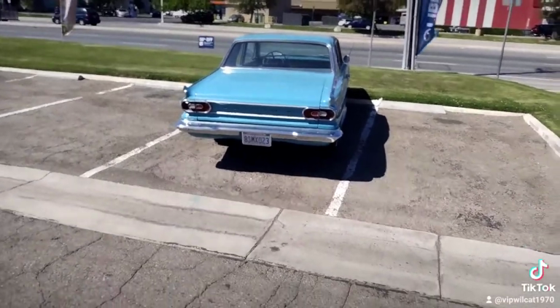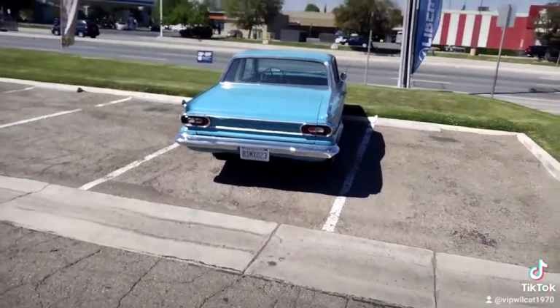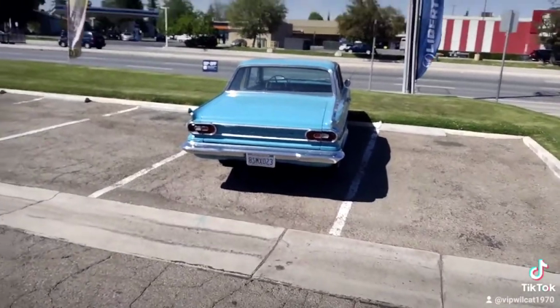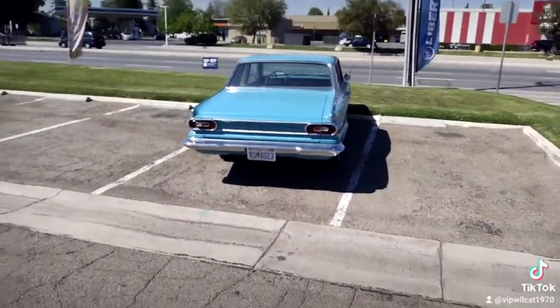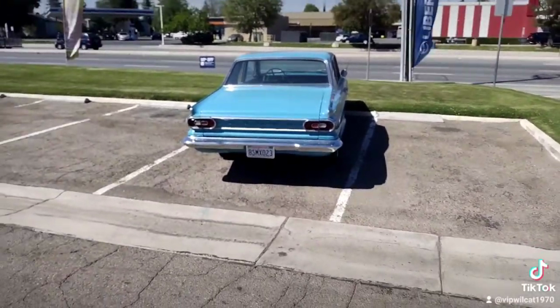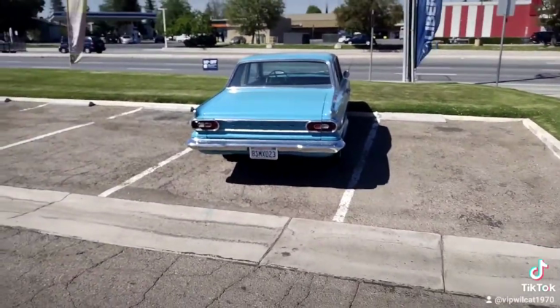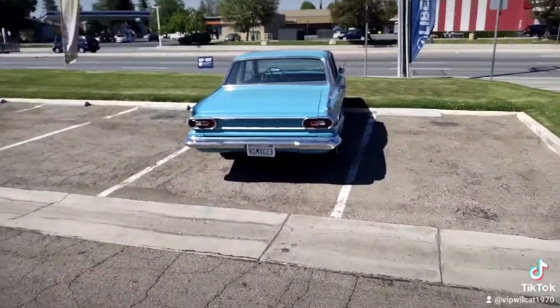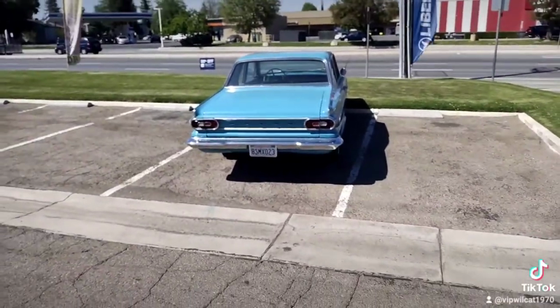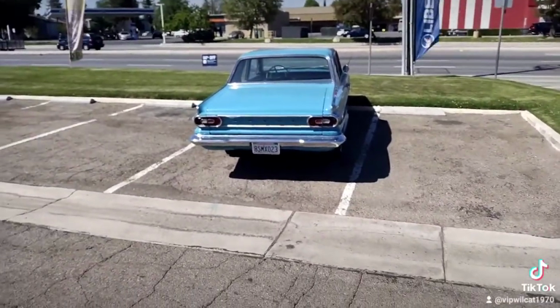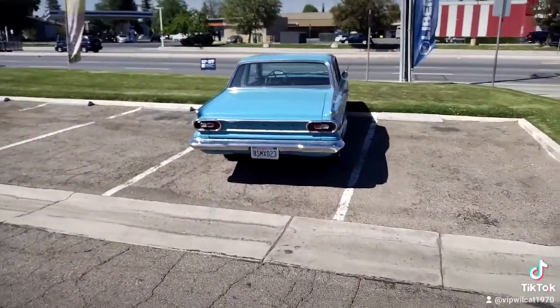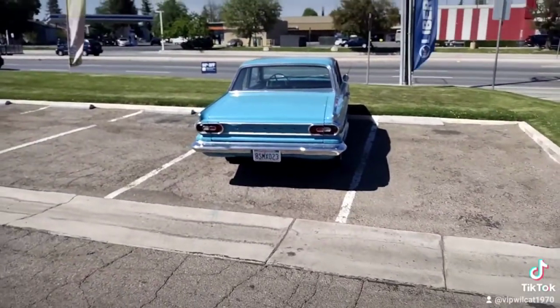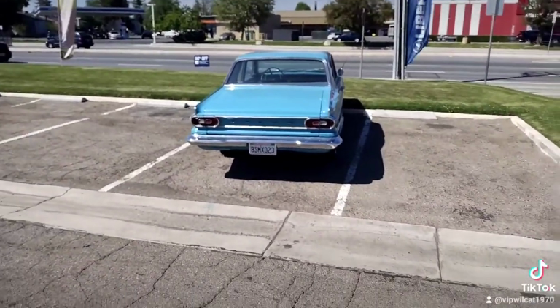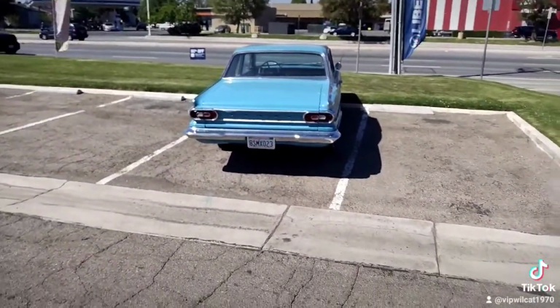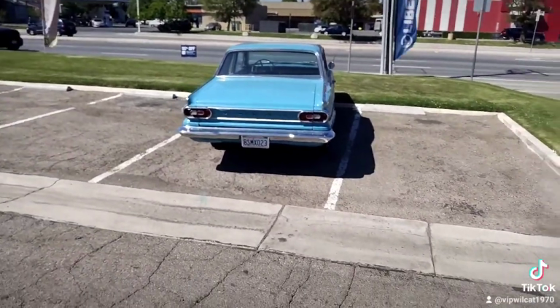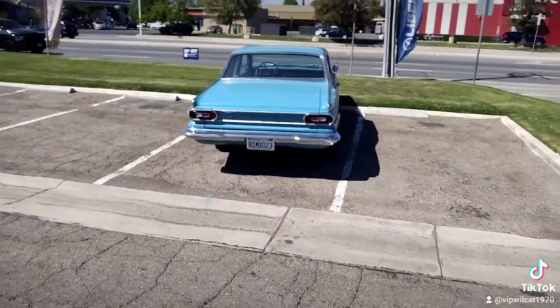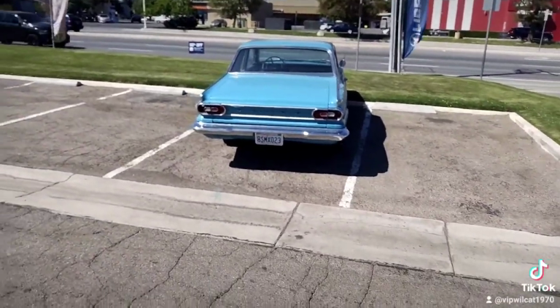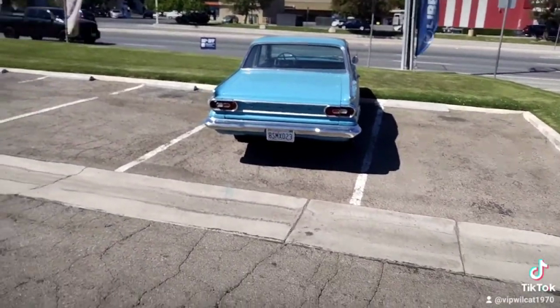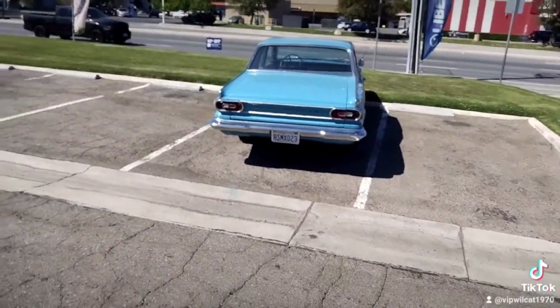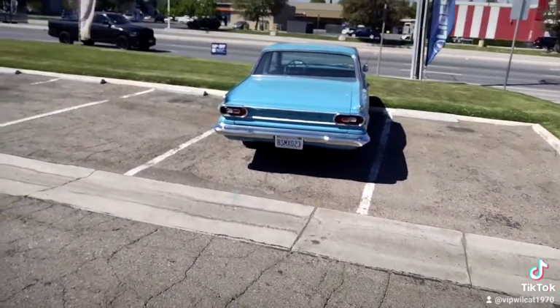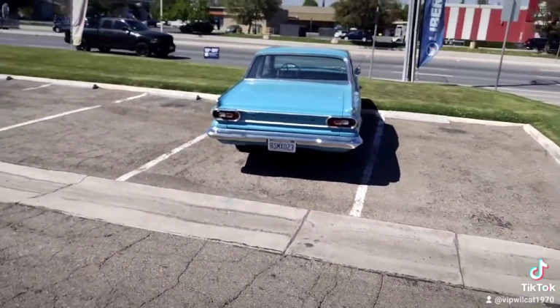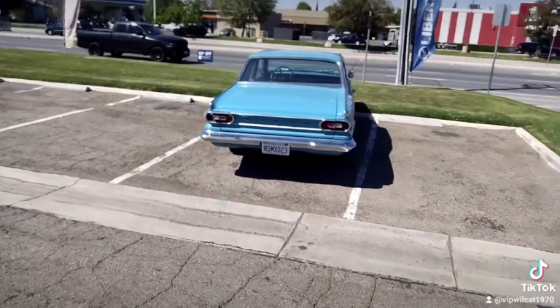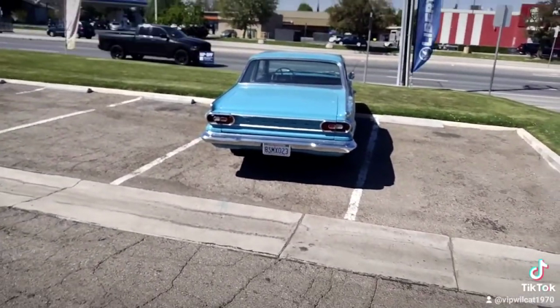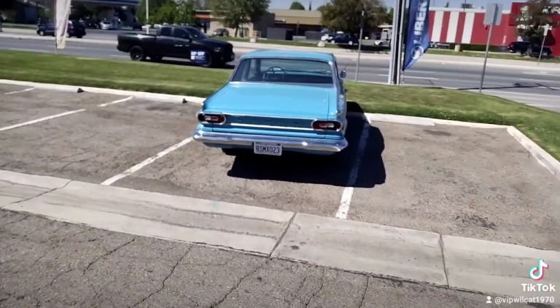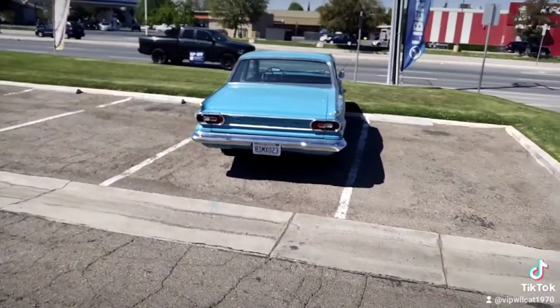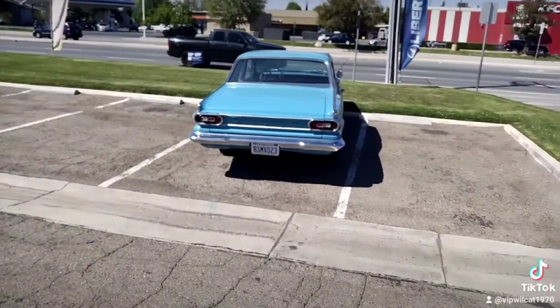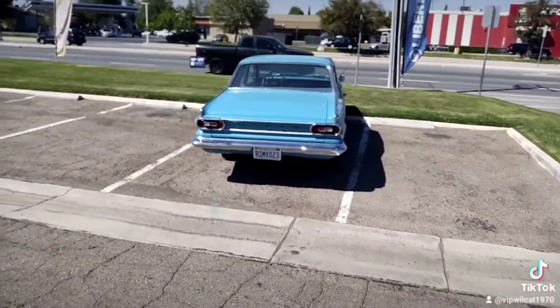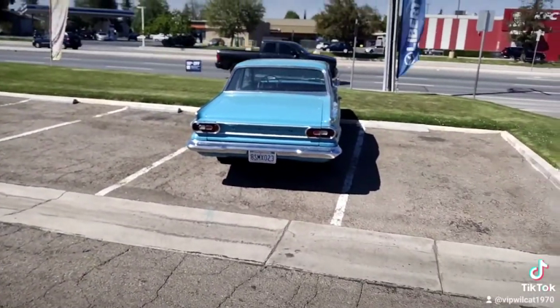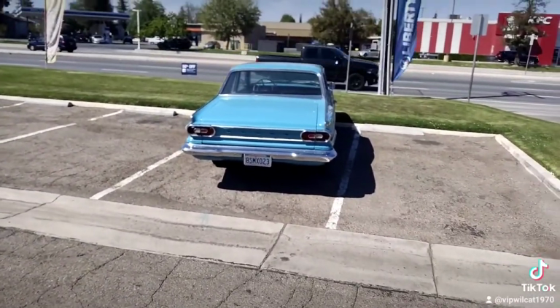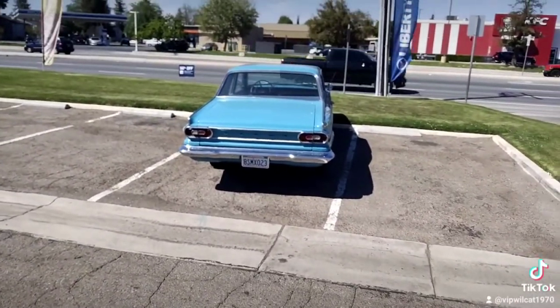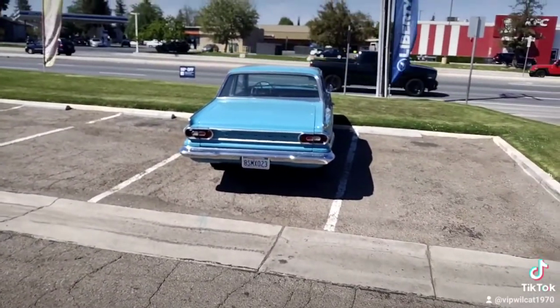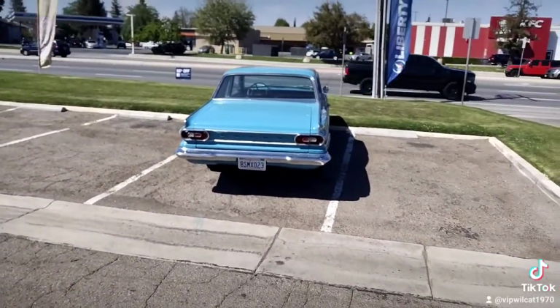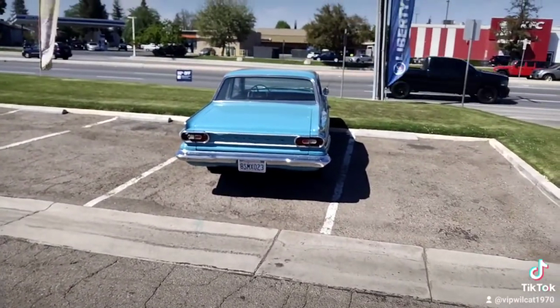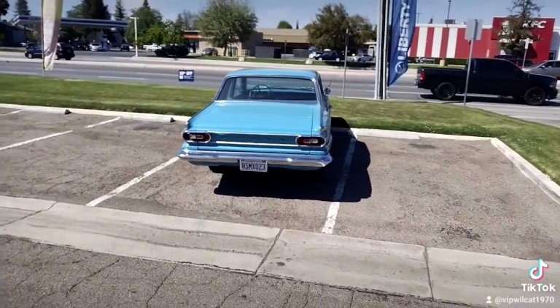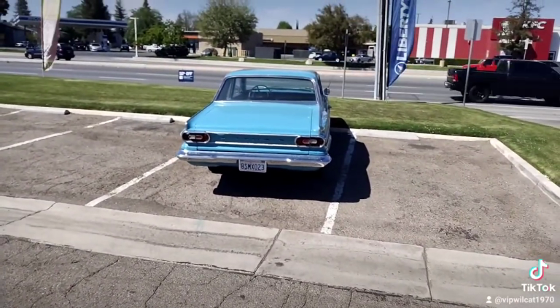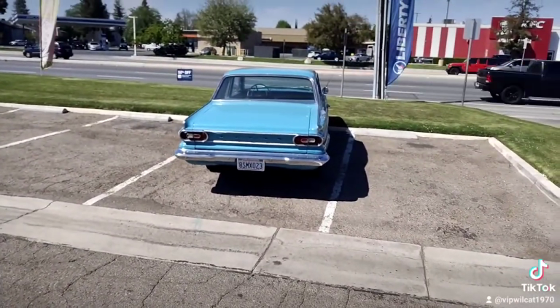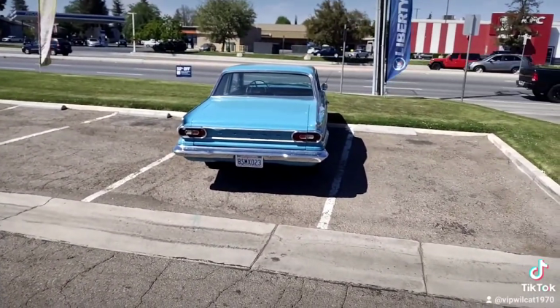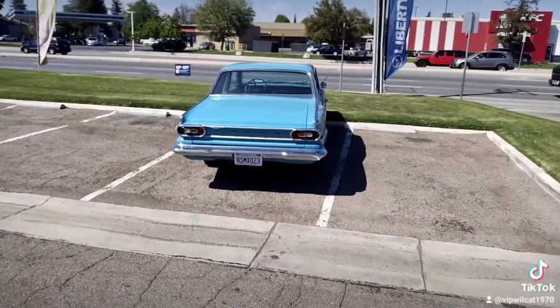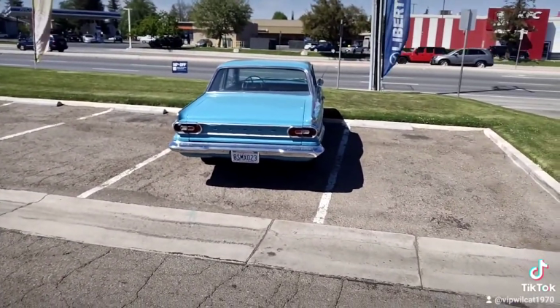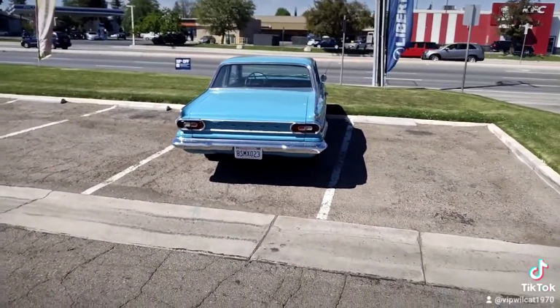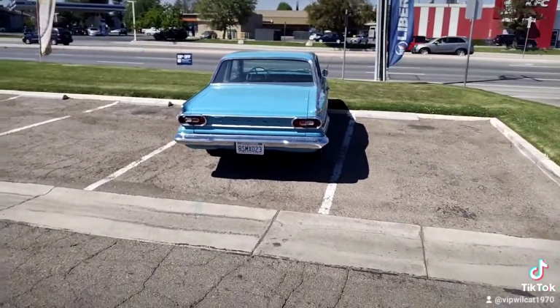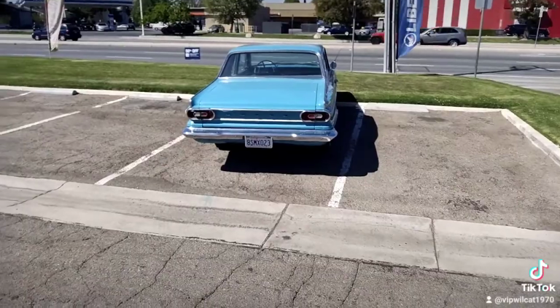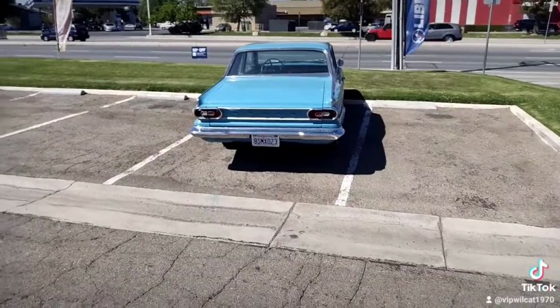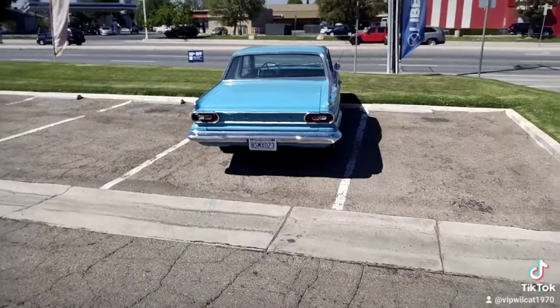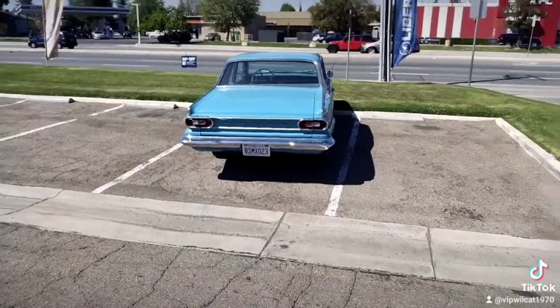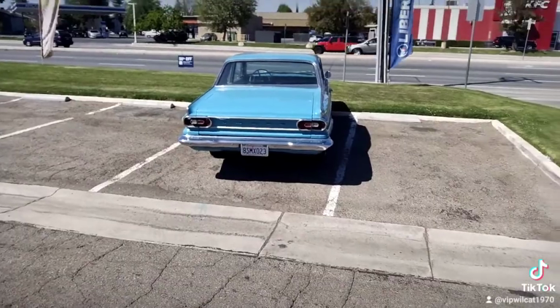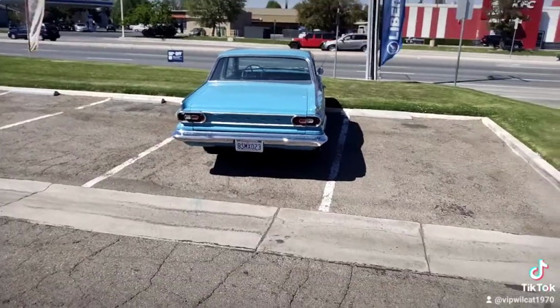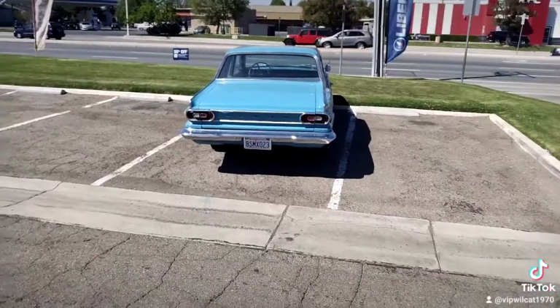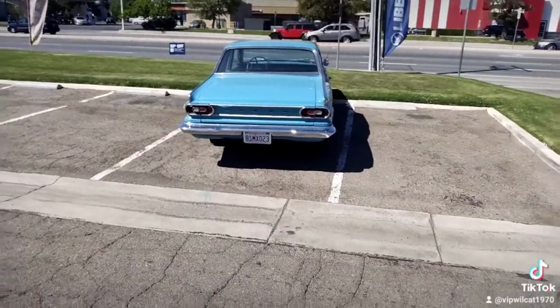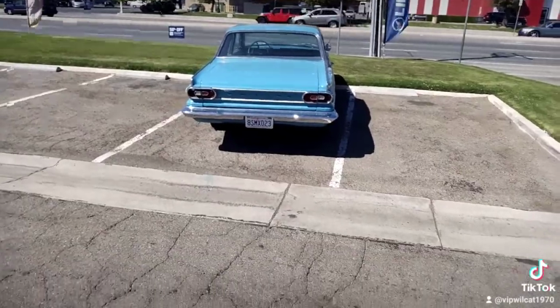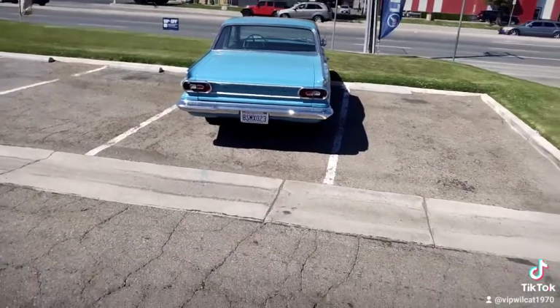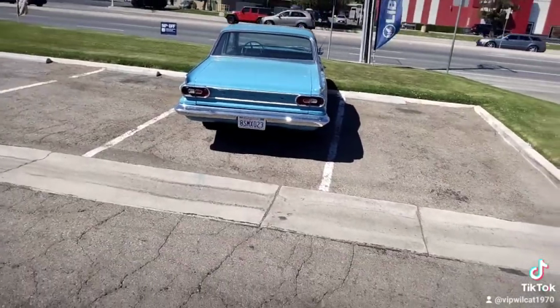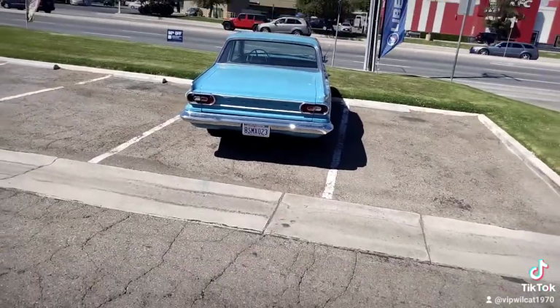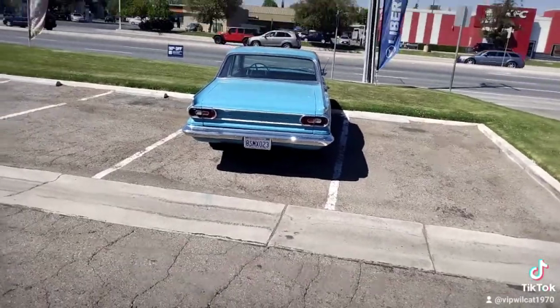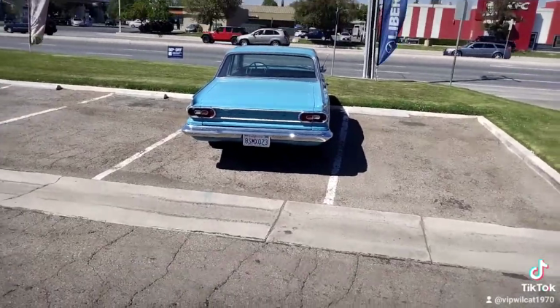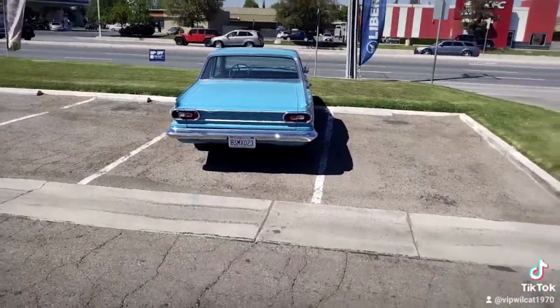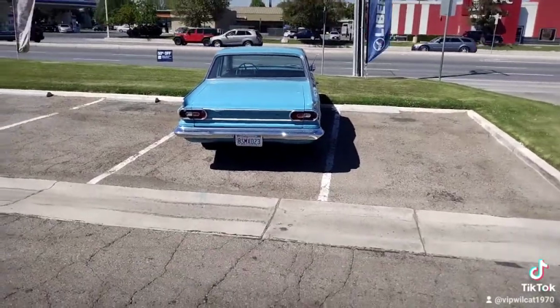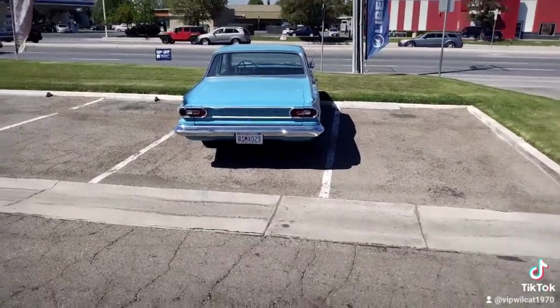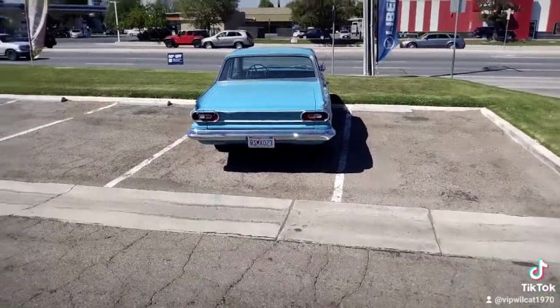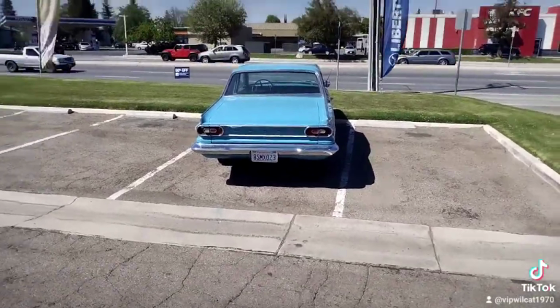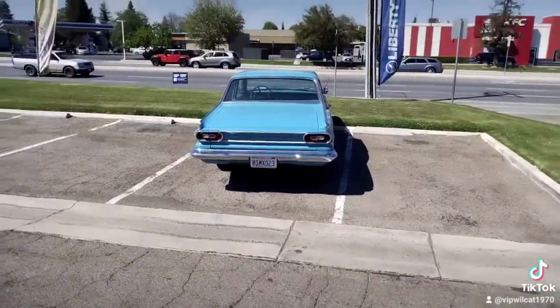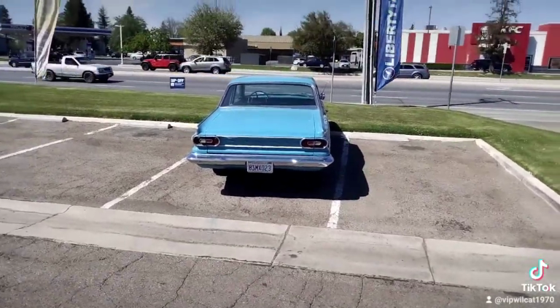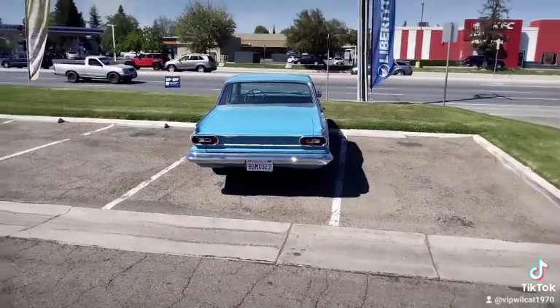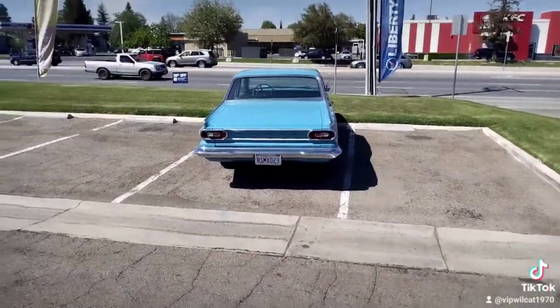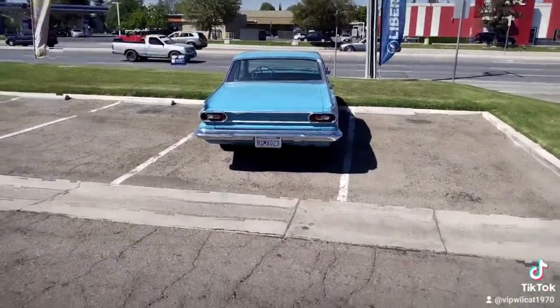Once again, this is Terry, Kingfish Classic Cars, Diamonds in the Rough. And we out.